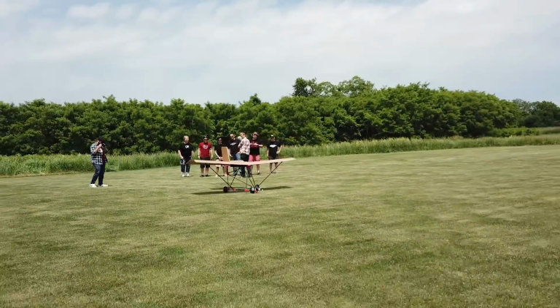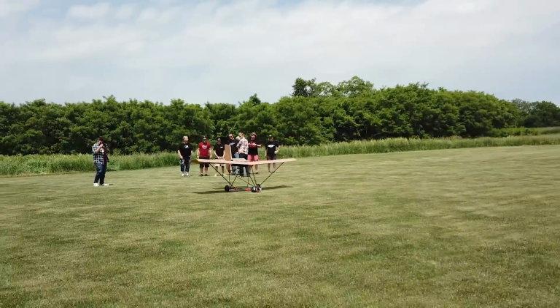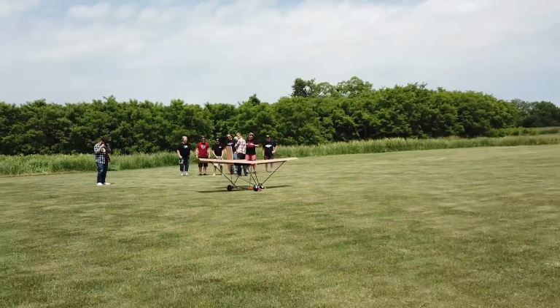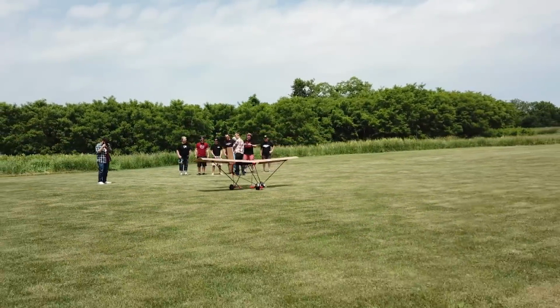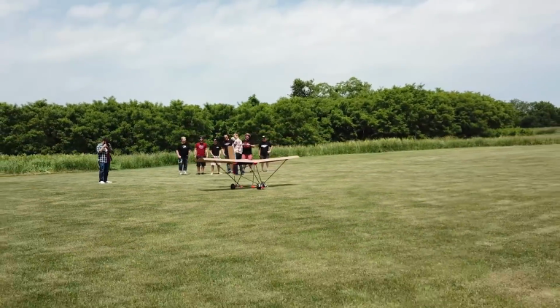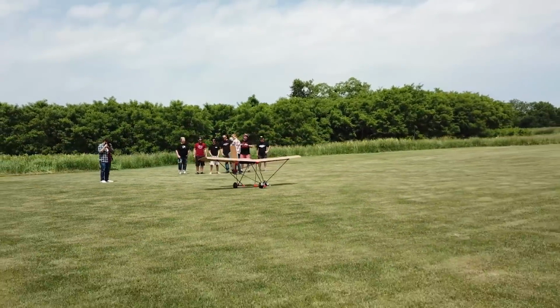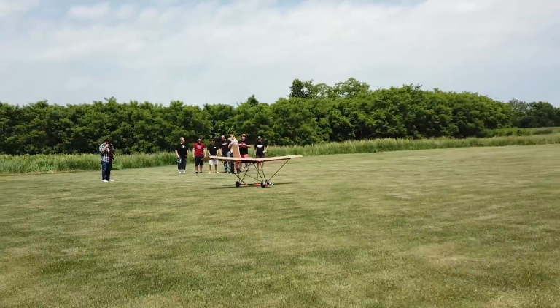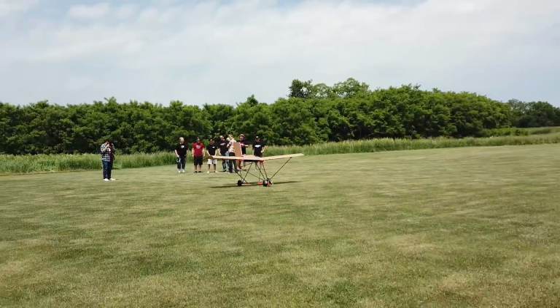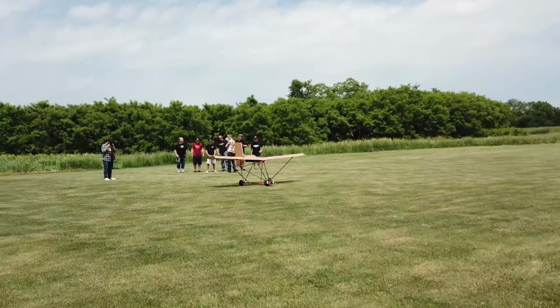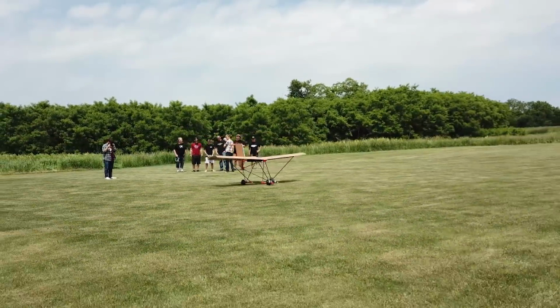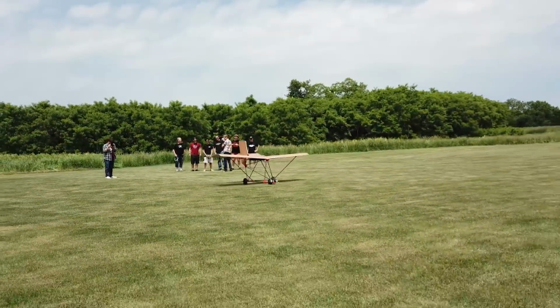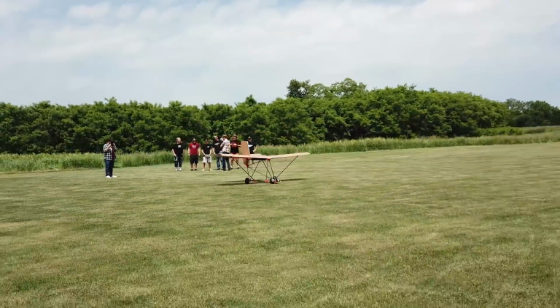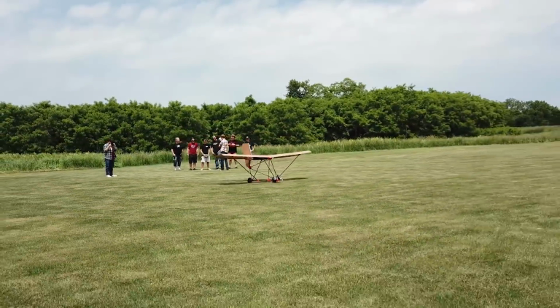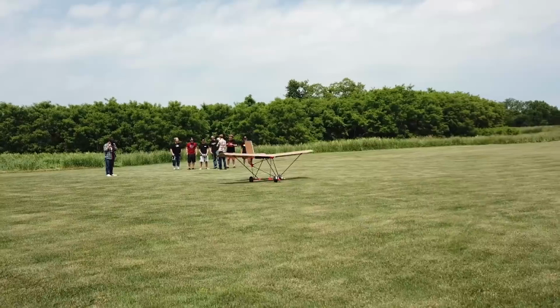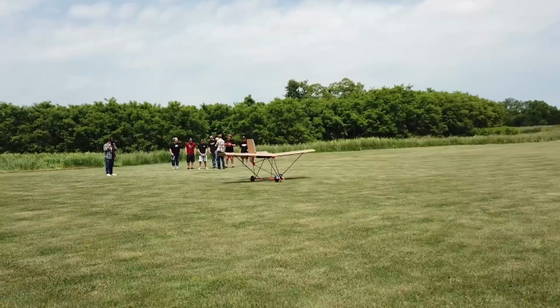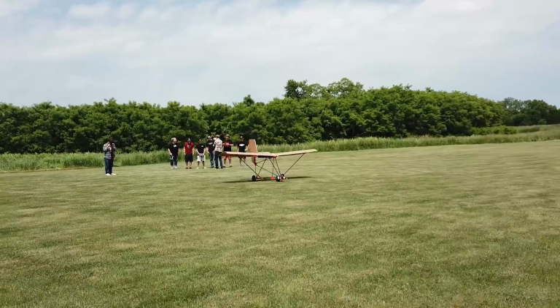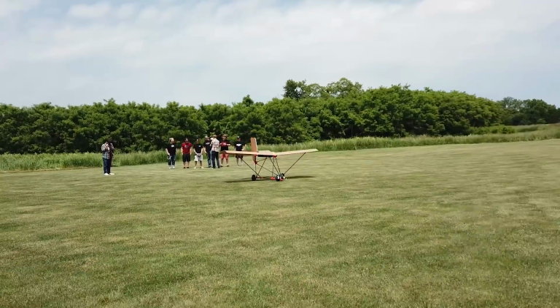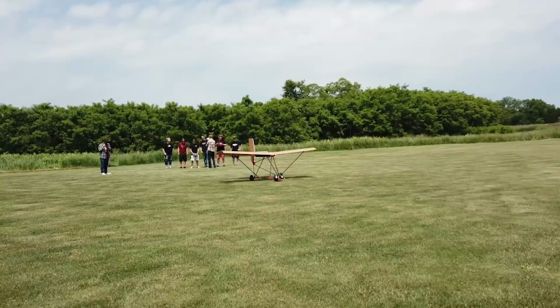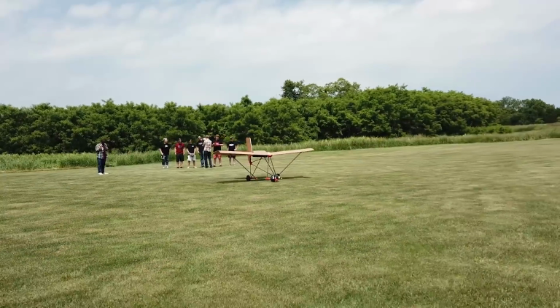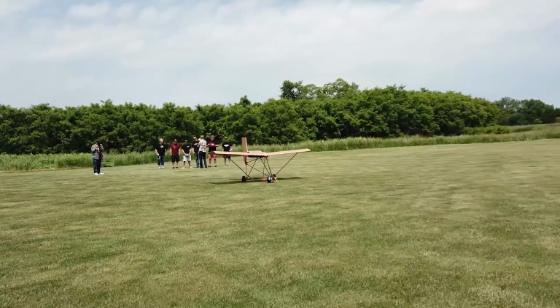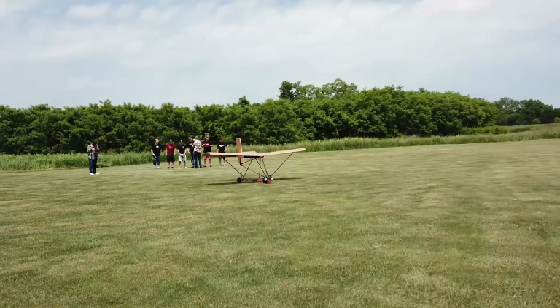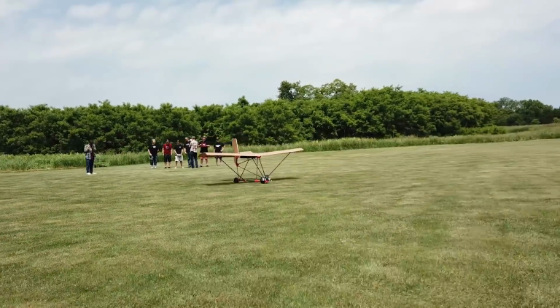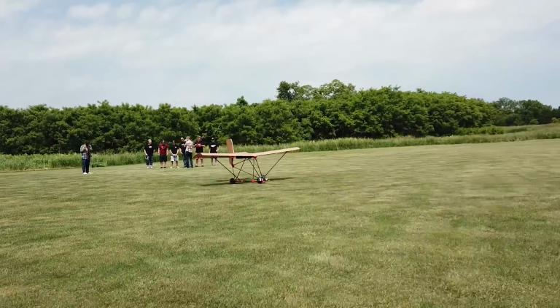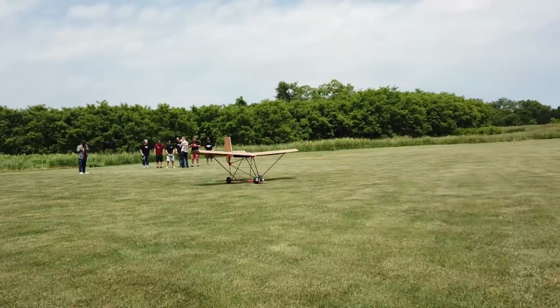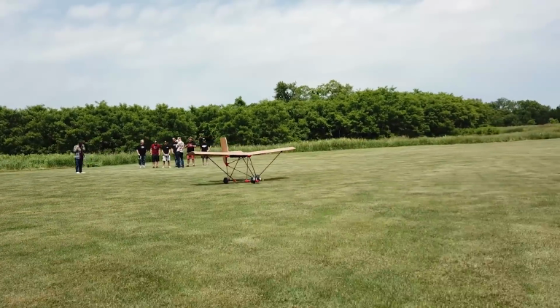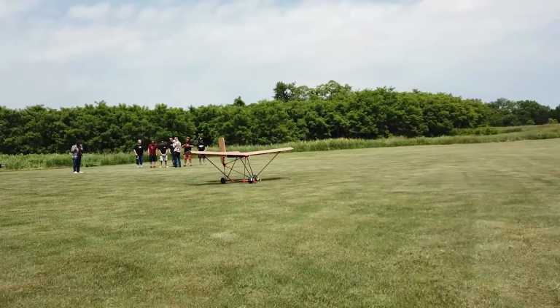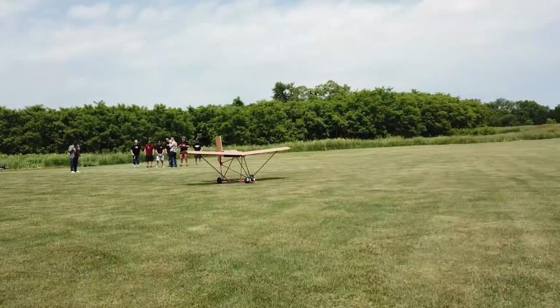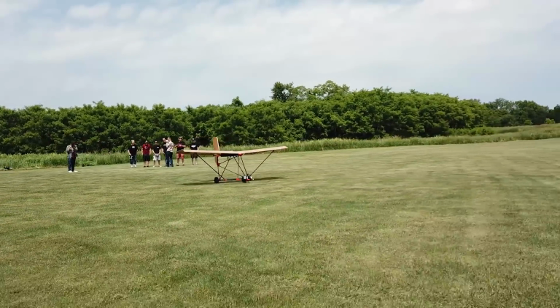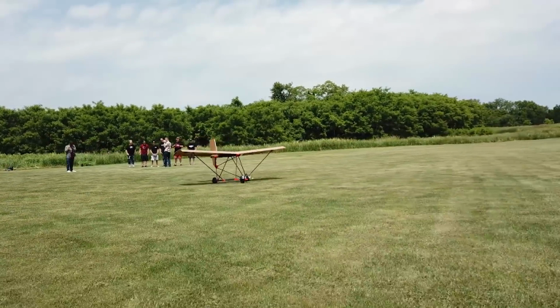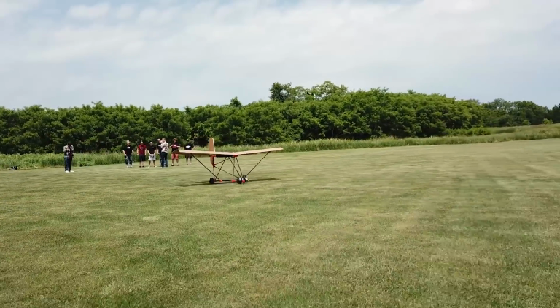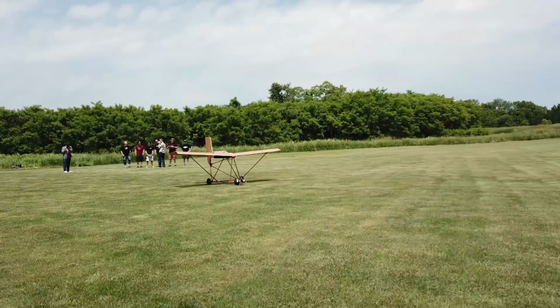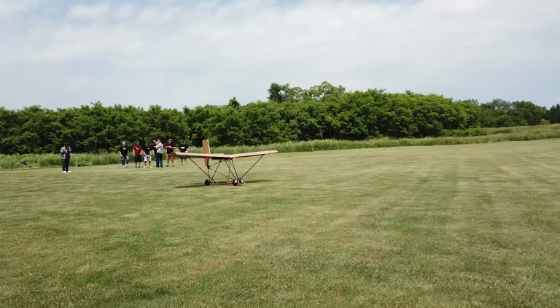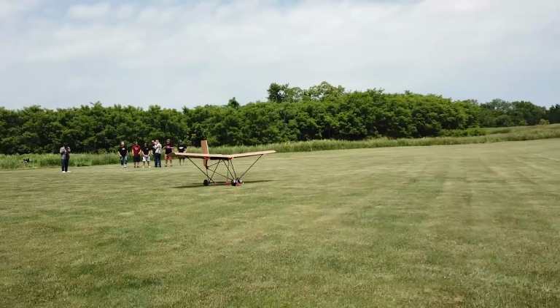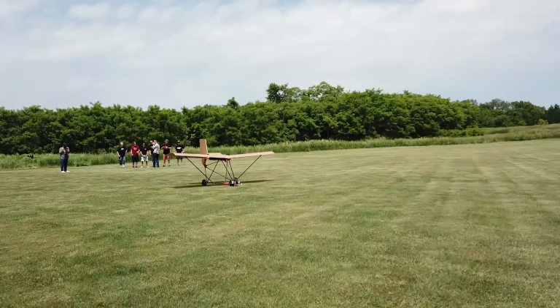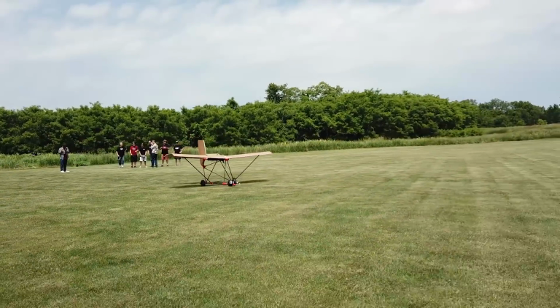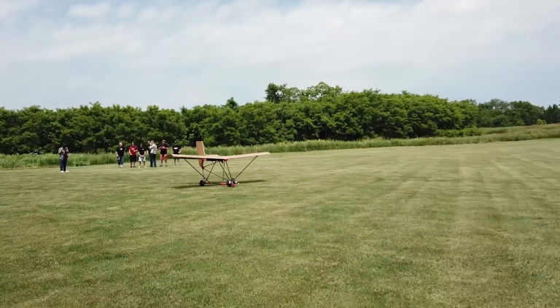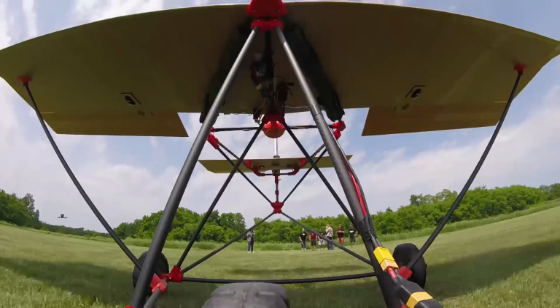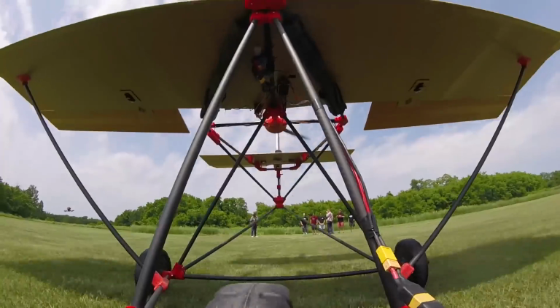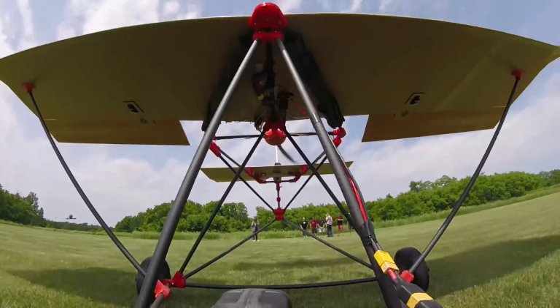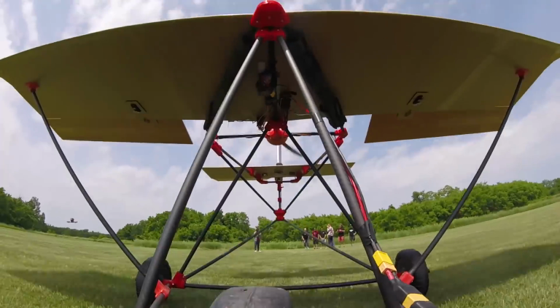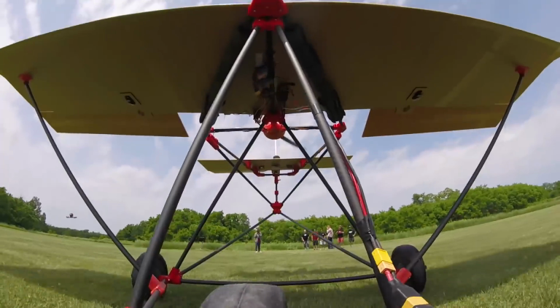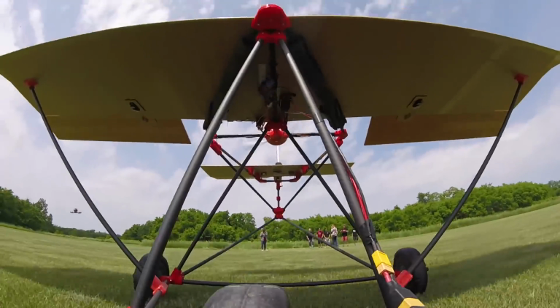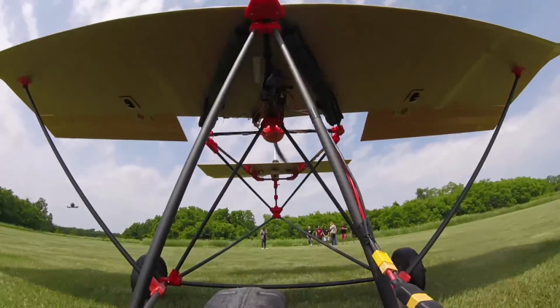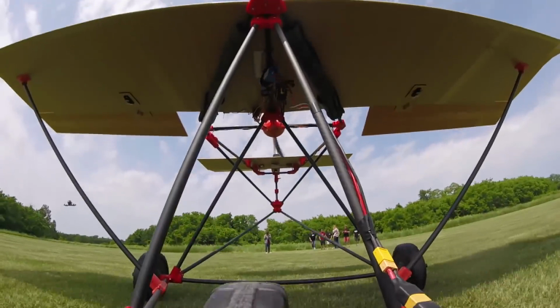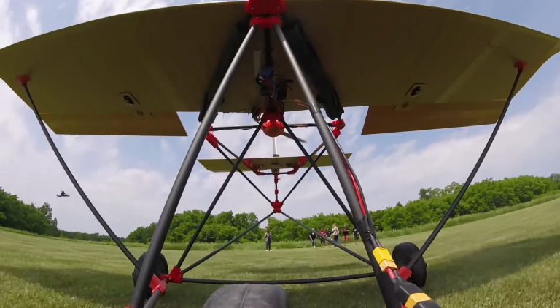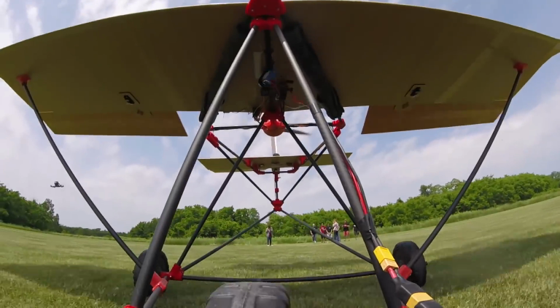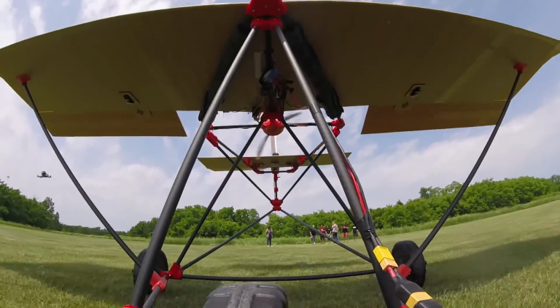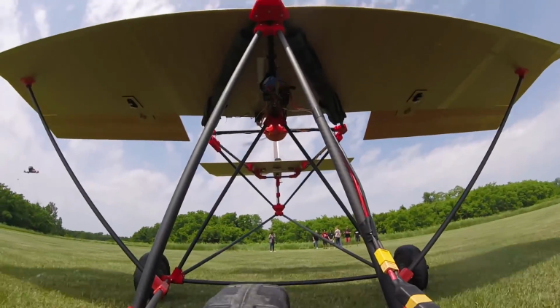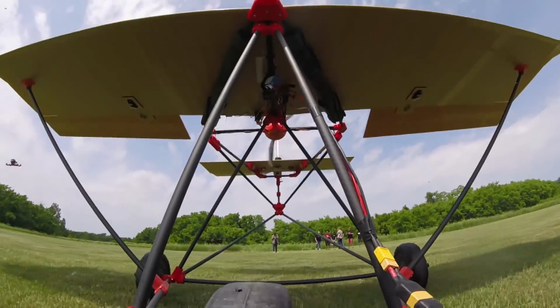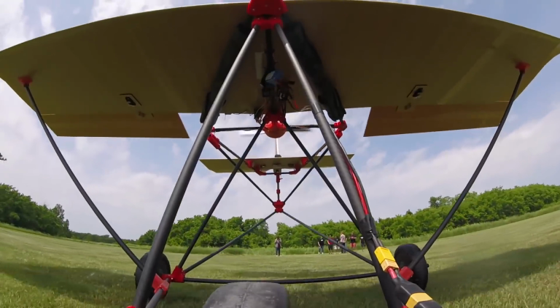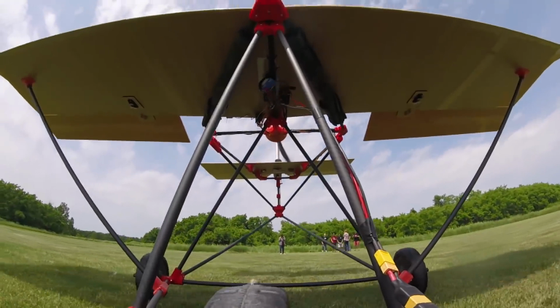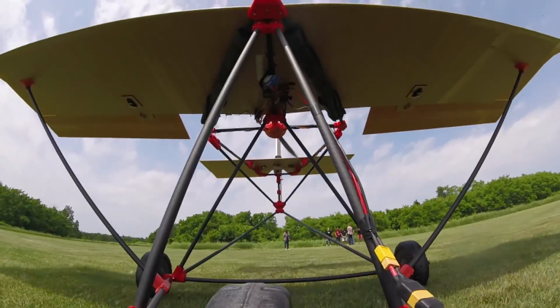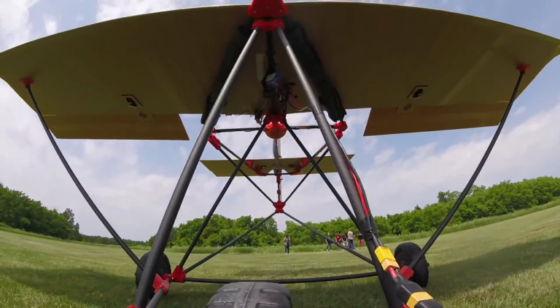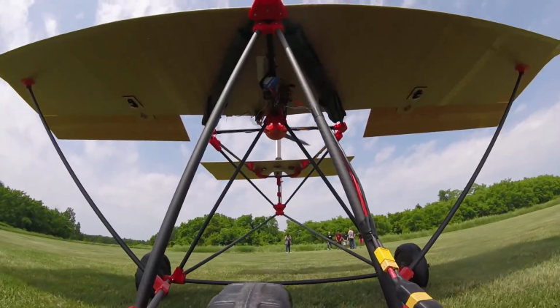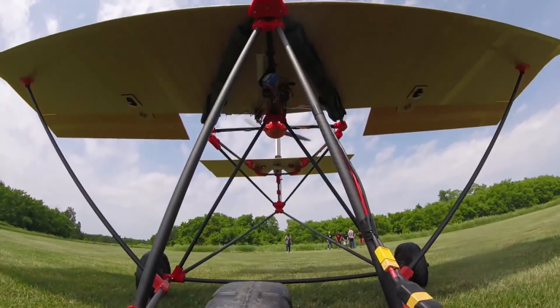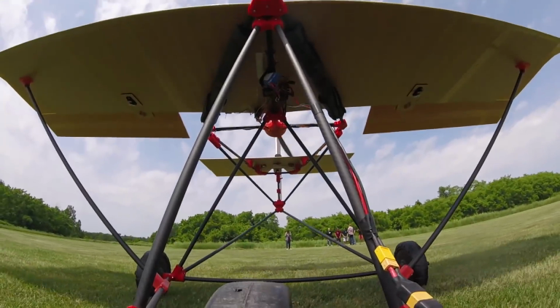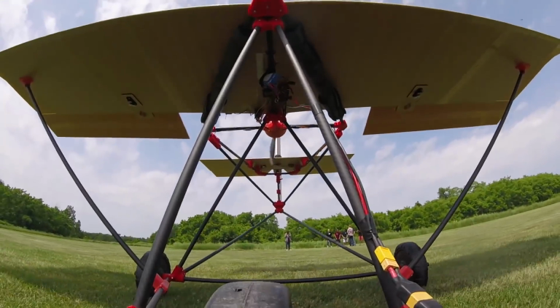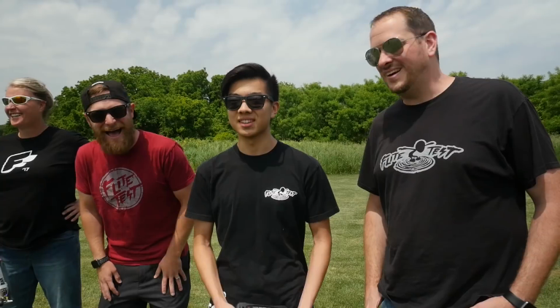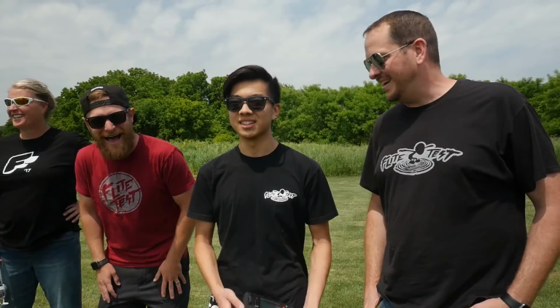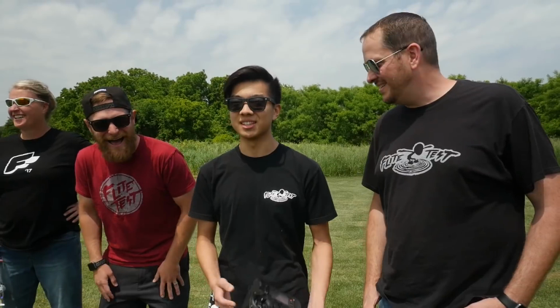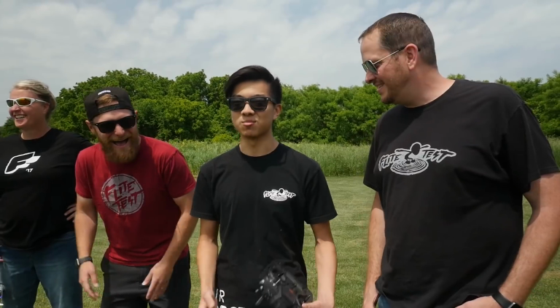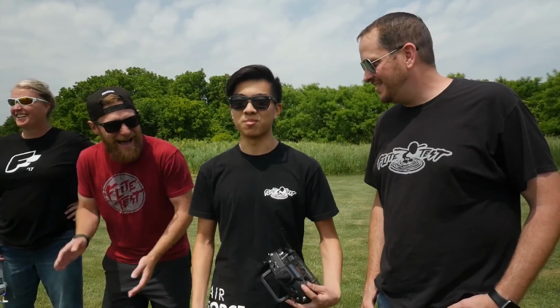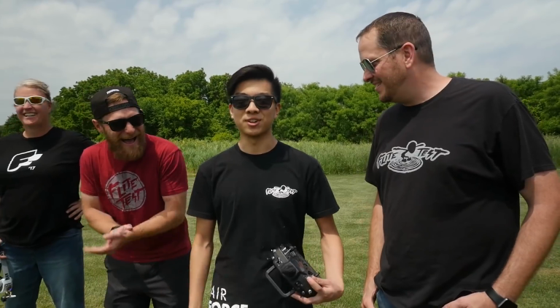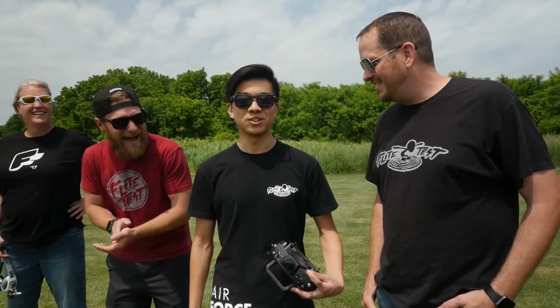That's full throttle — I don't think it's going to get off the ground. It's going to need some more power. It needs some more punch.